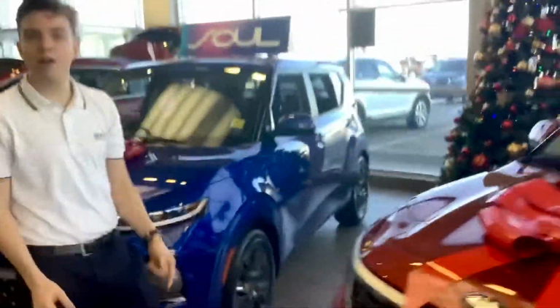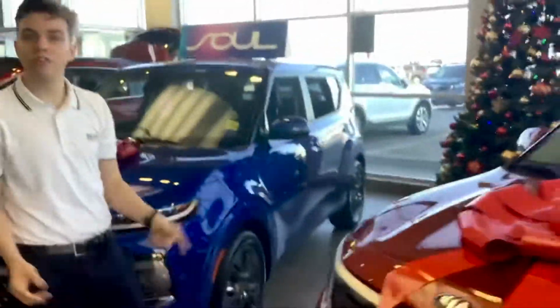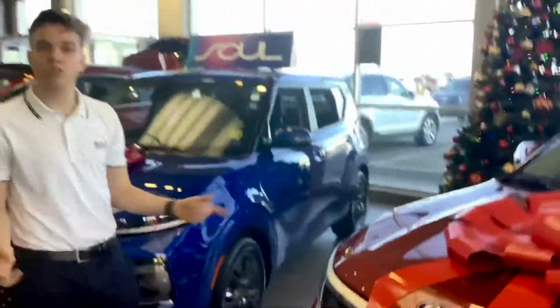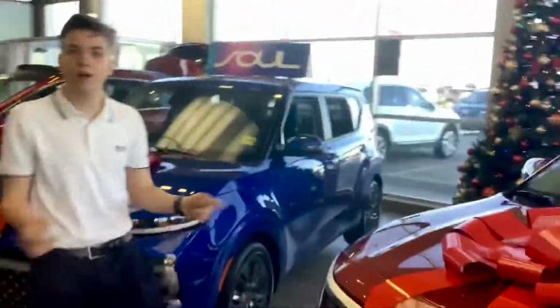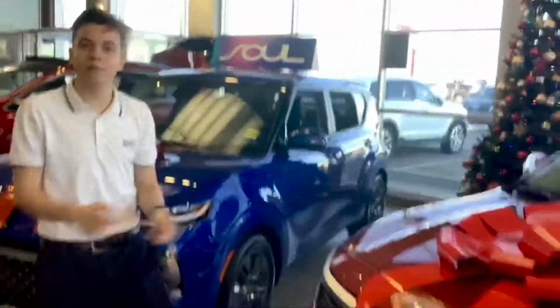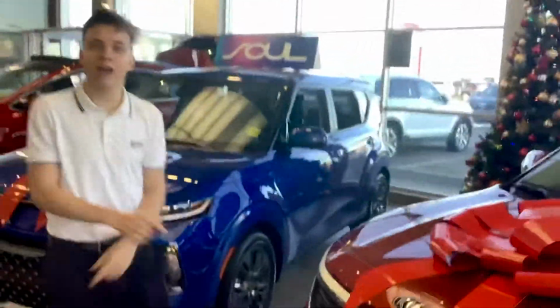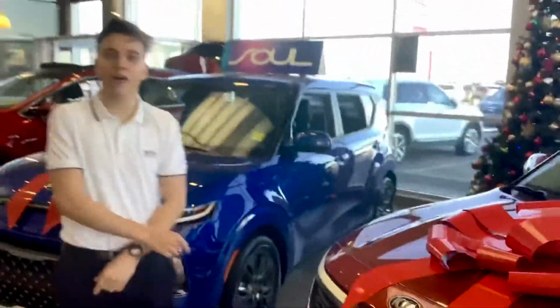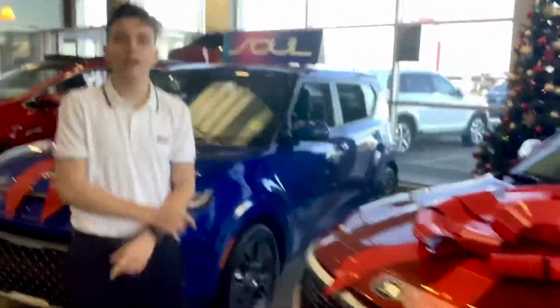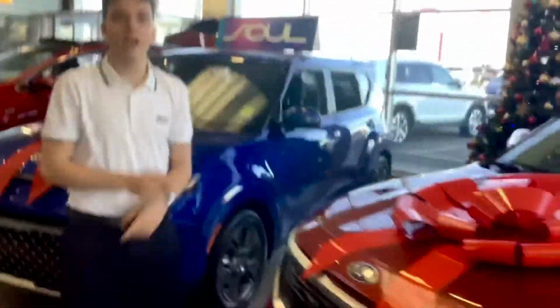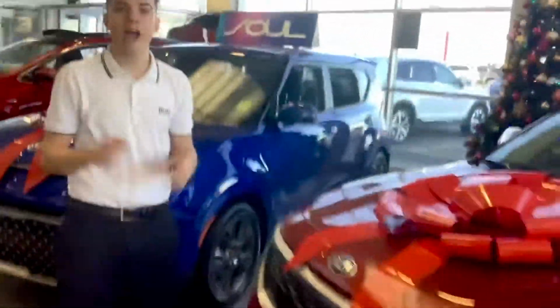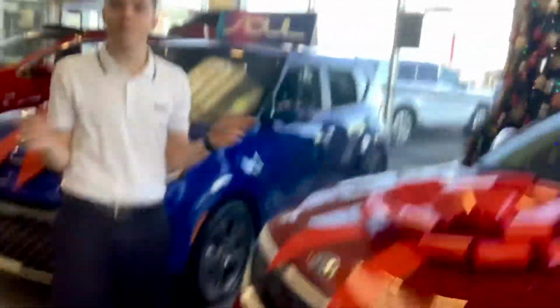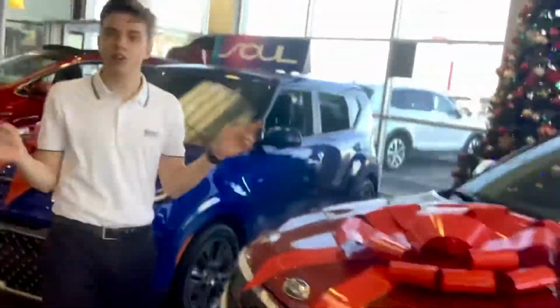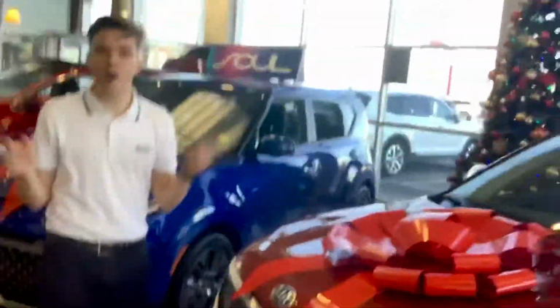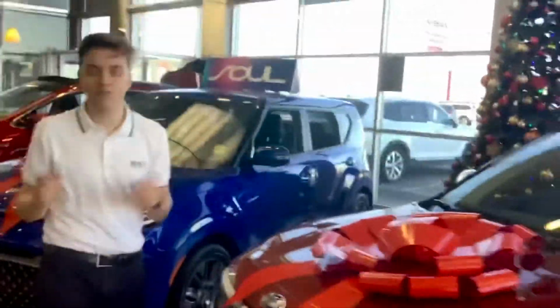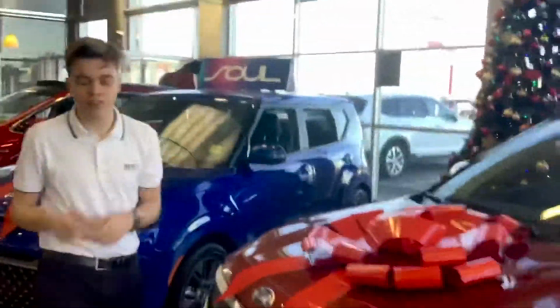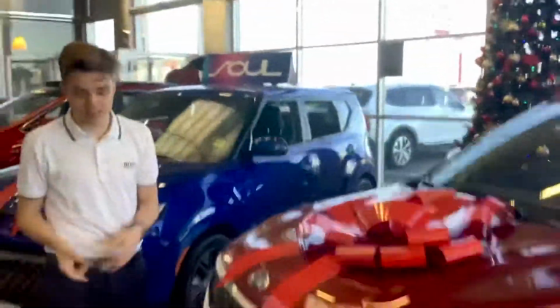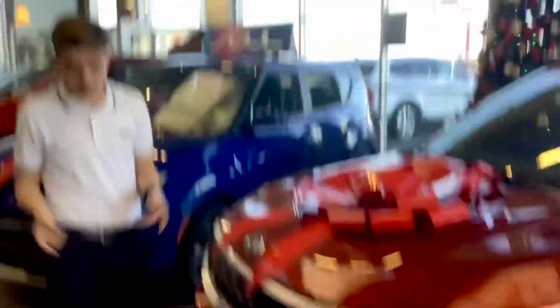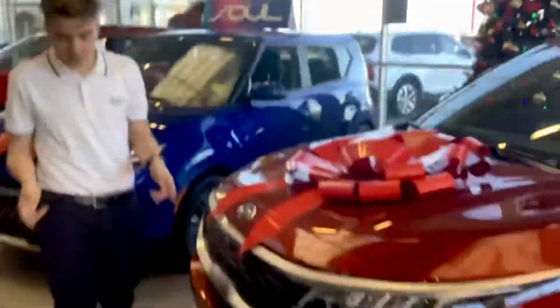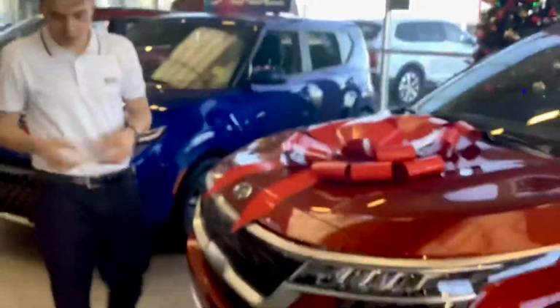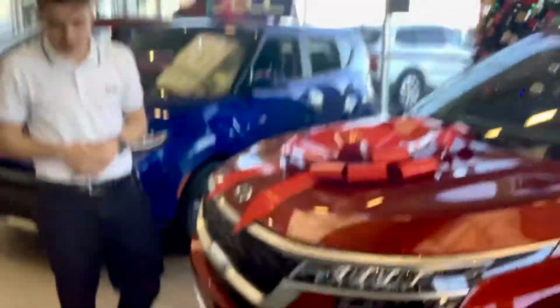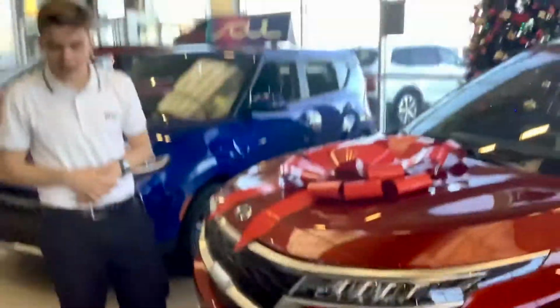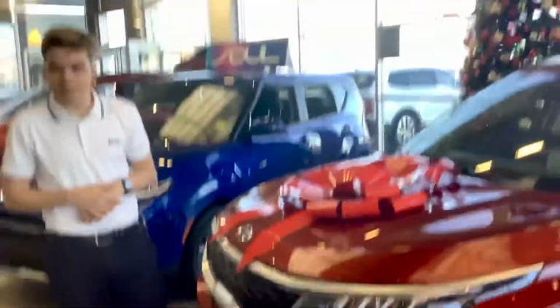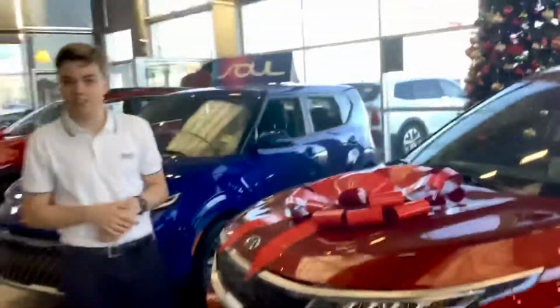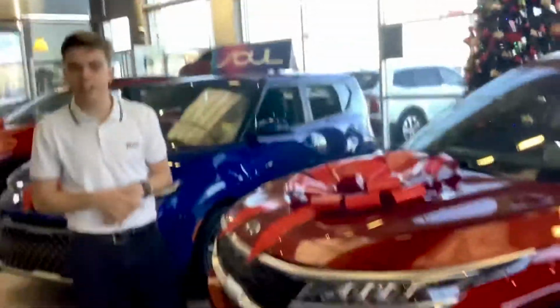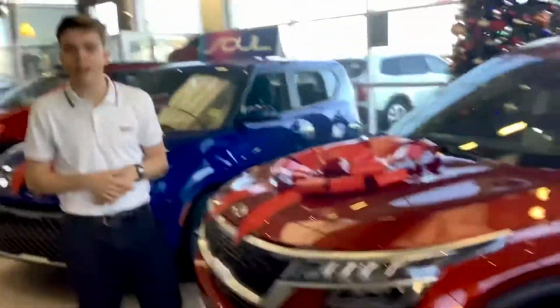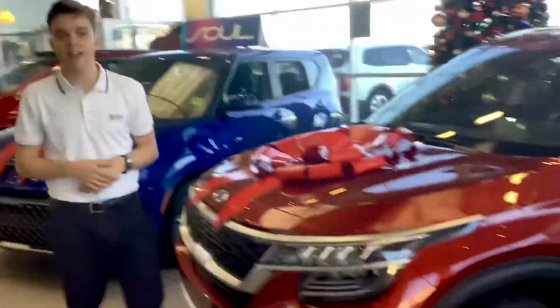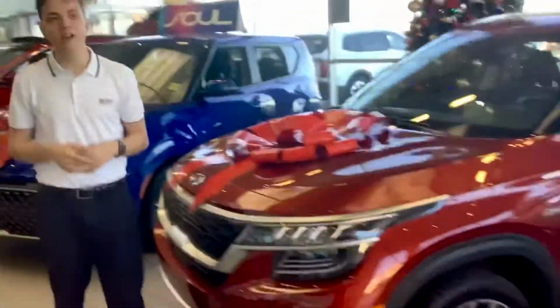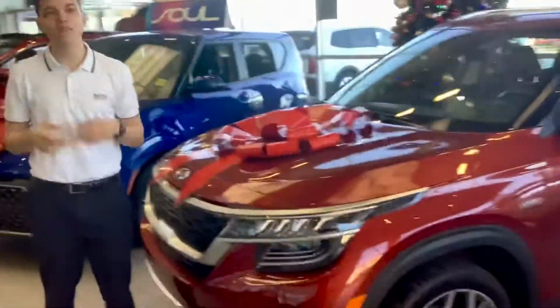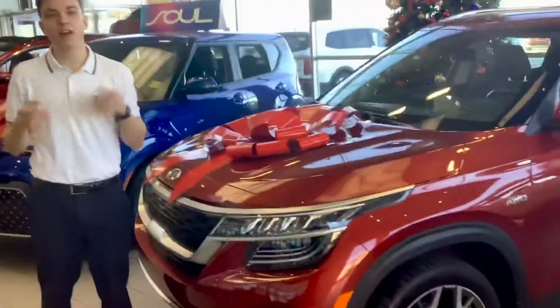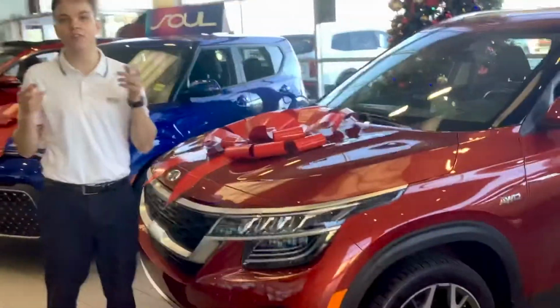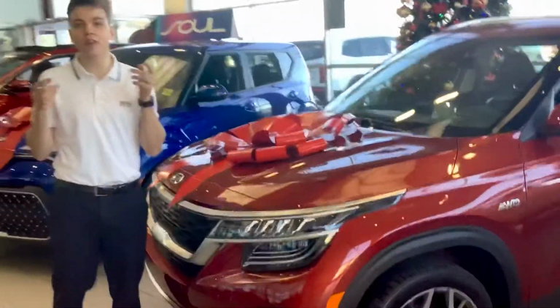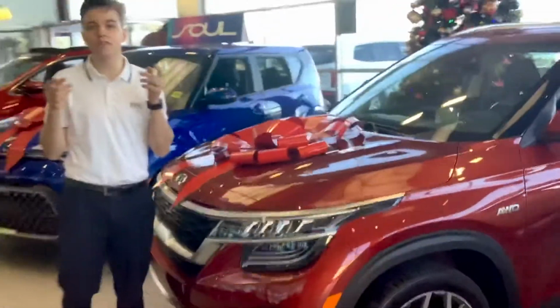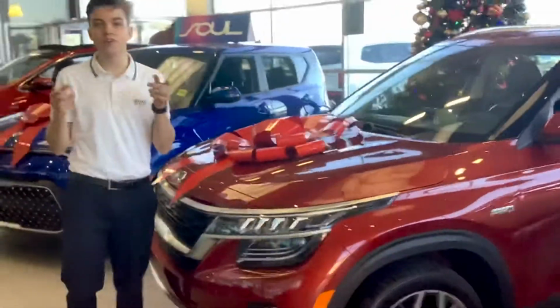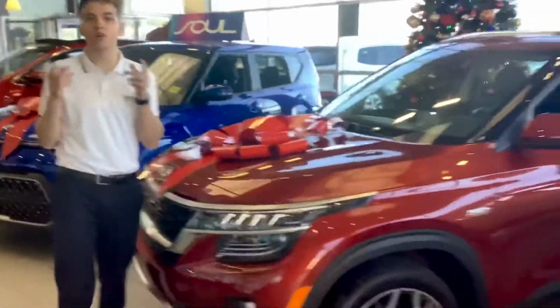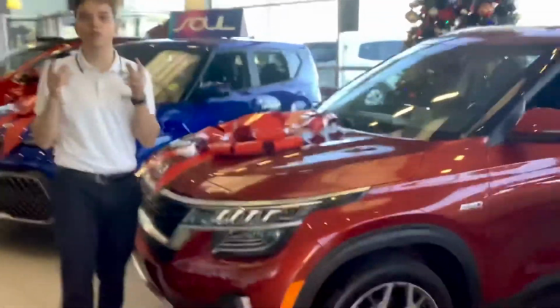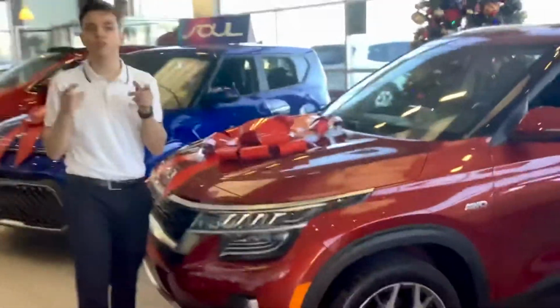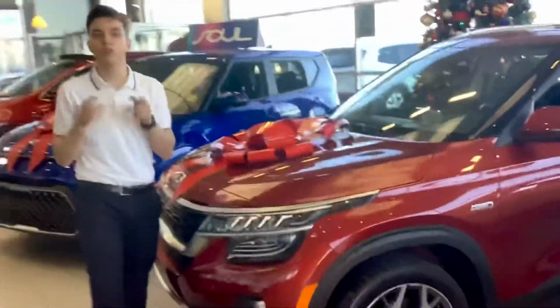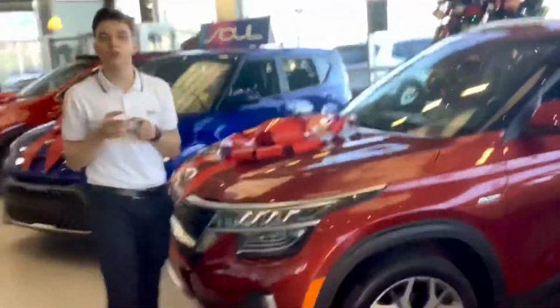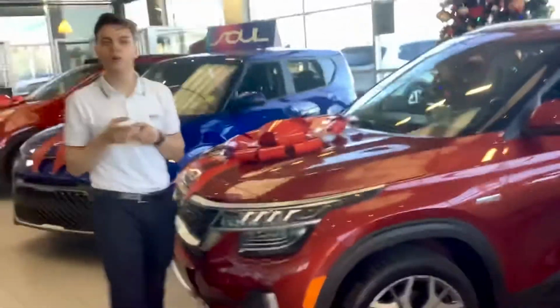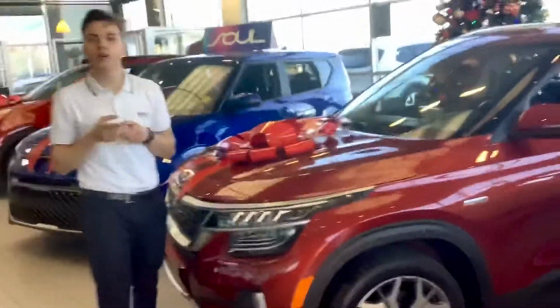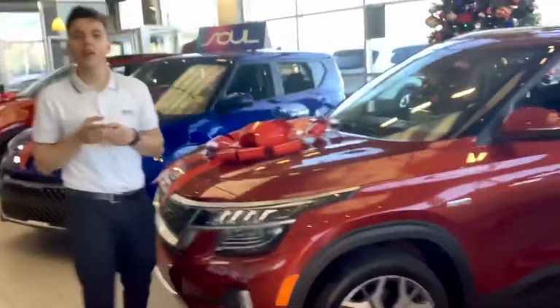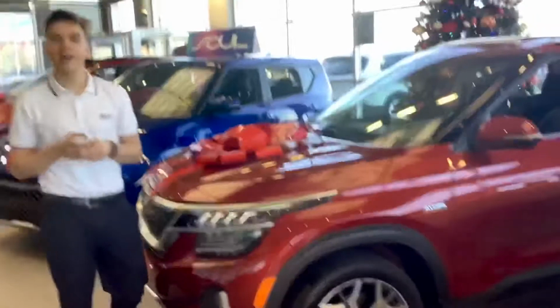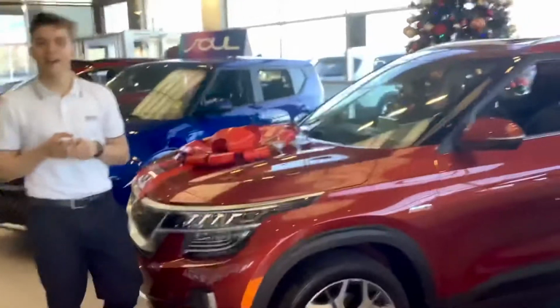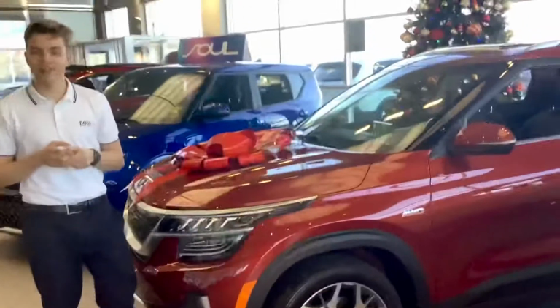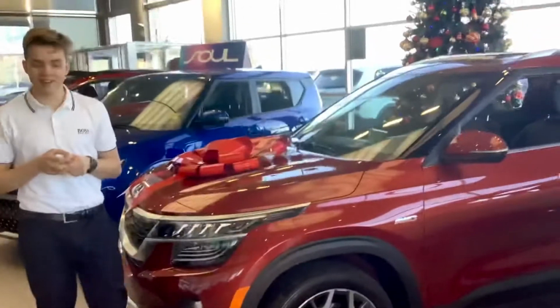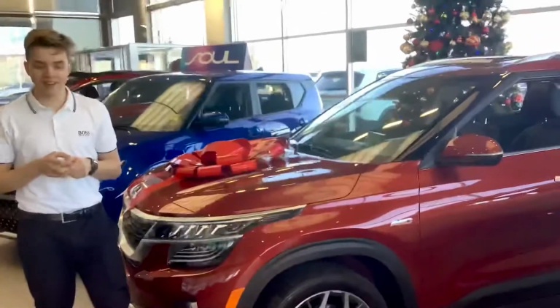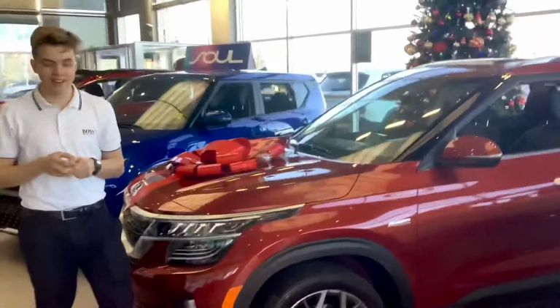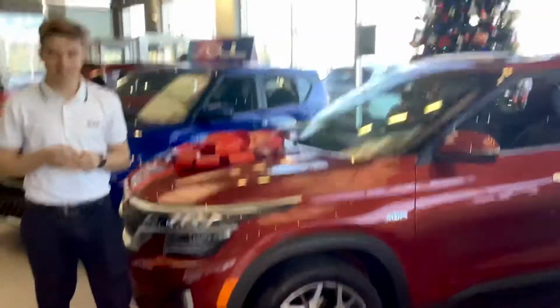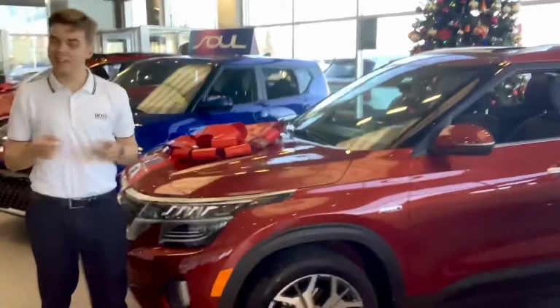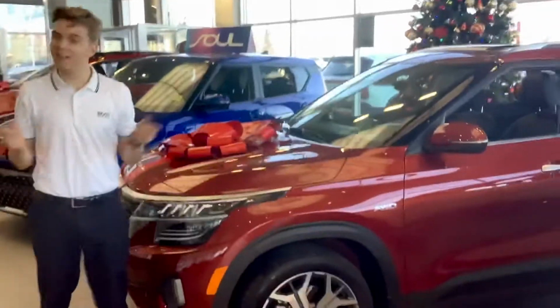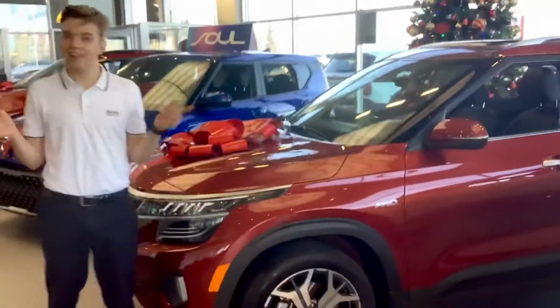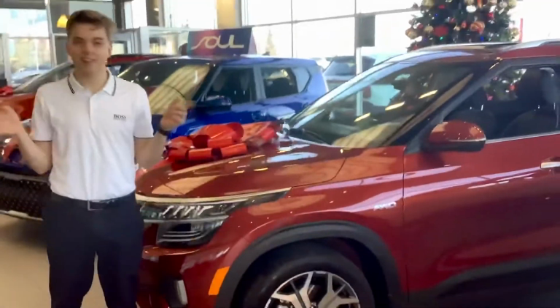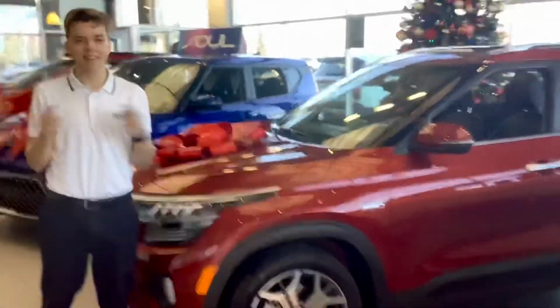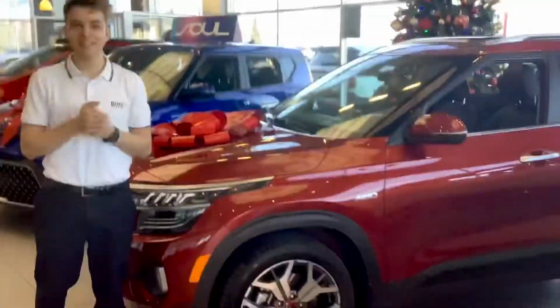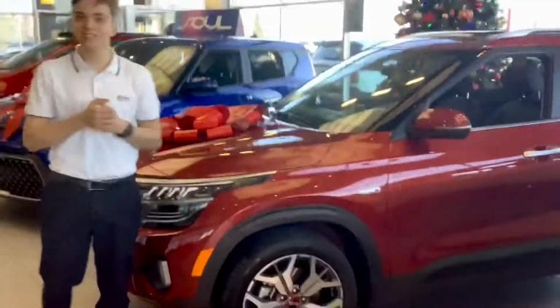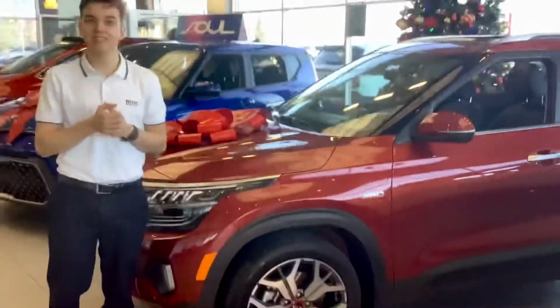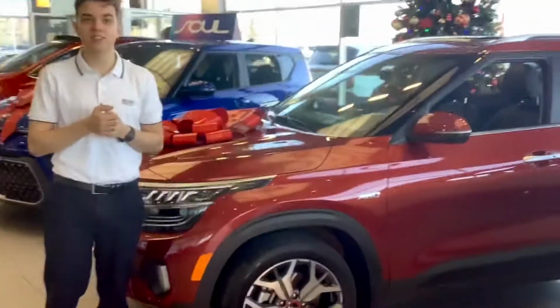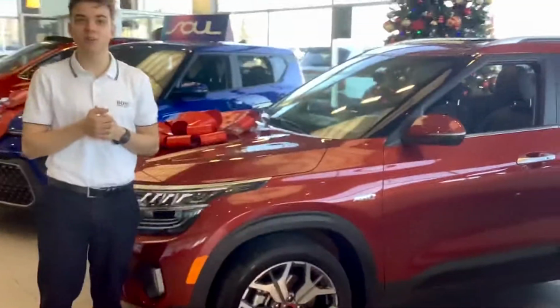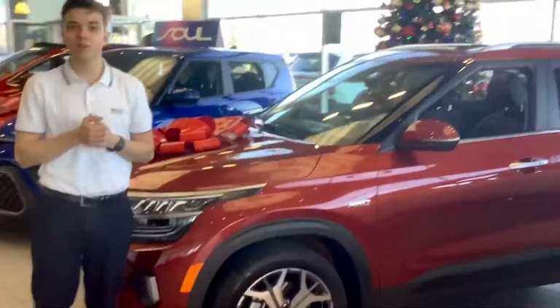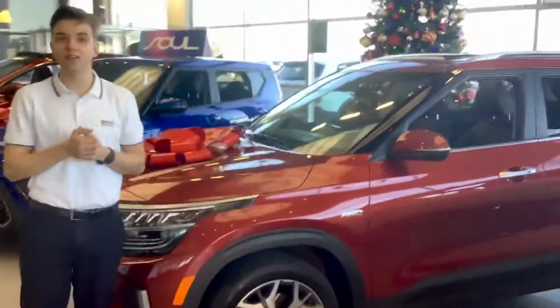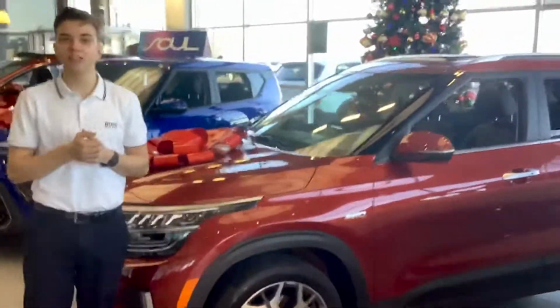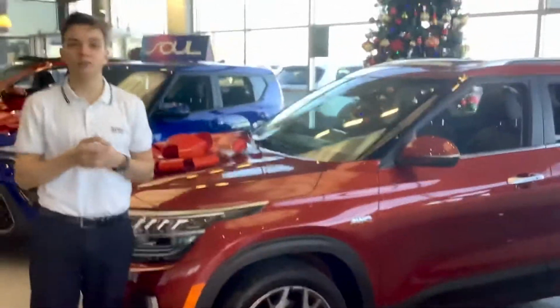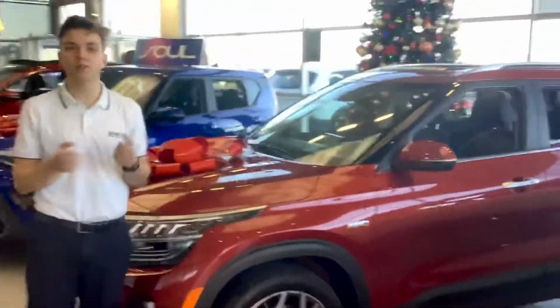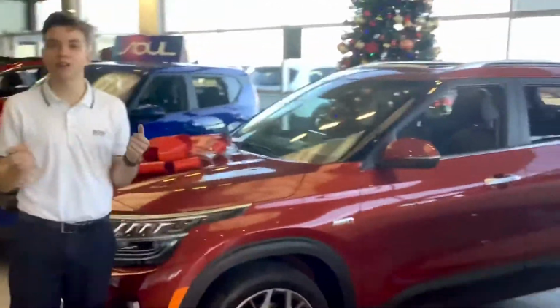Why don't you come down, have a coffee, sit down, we can have a chat, find the right vehicle for you. And let's do it. Let's do it, Fred.